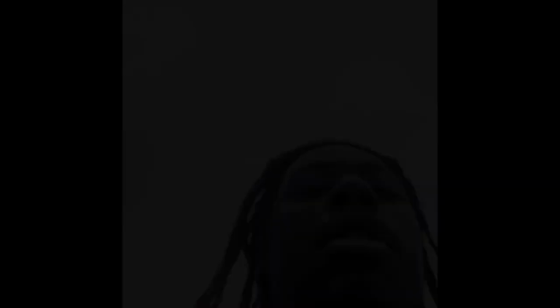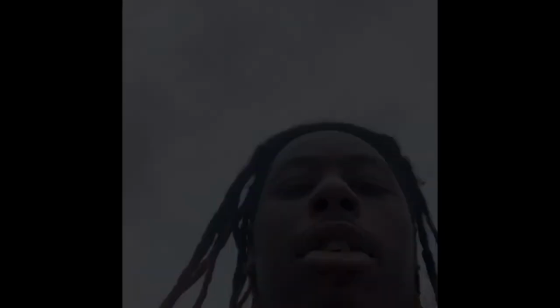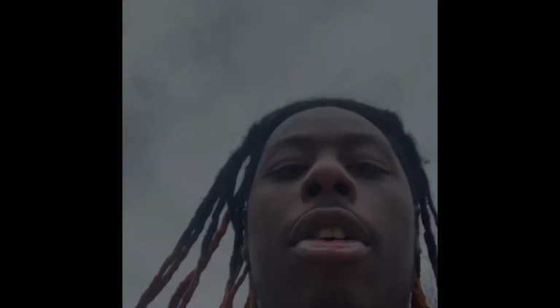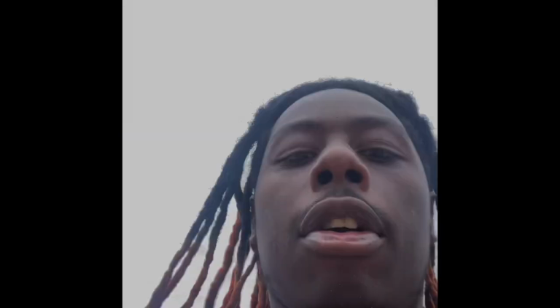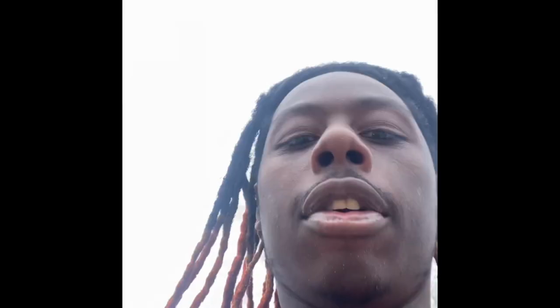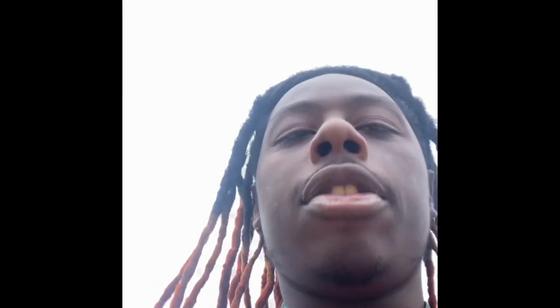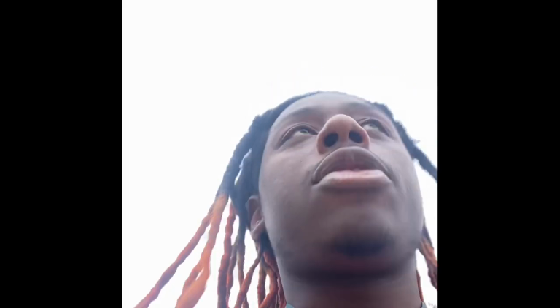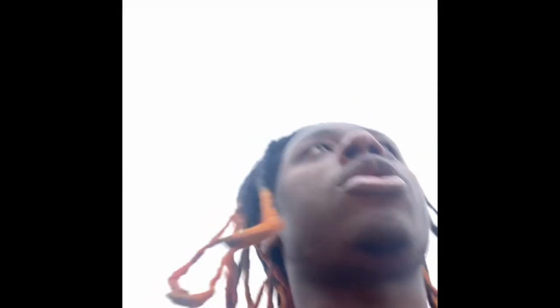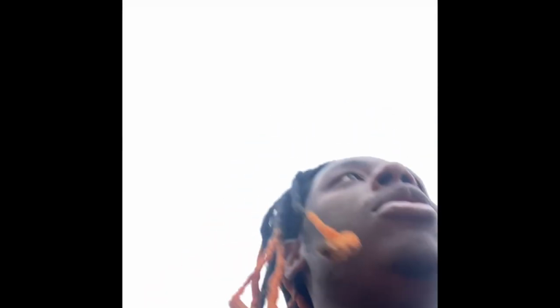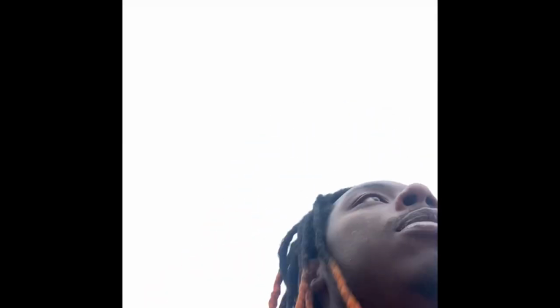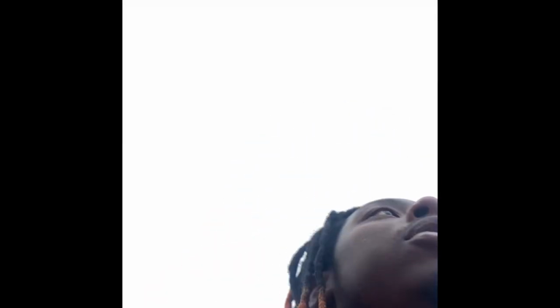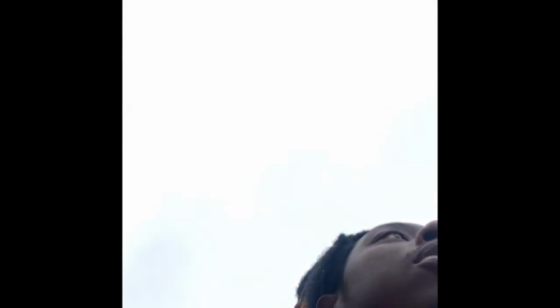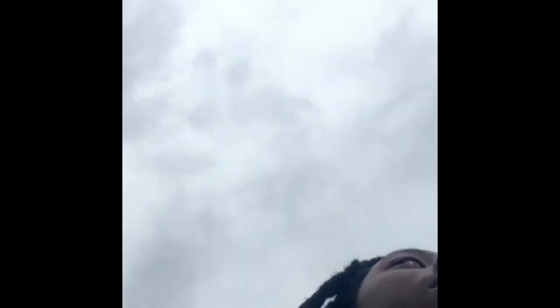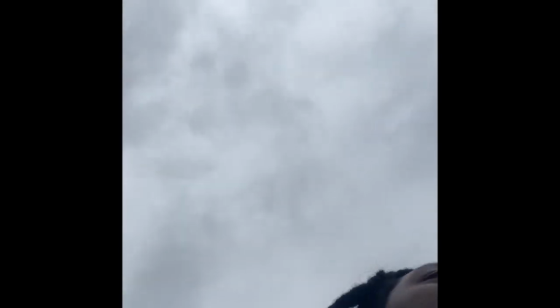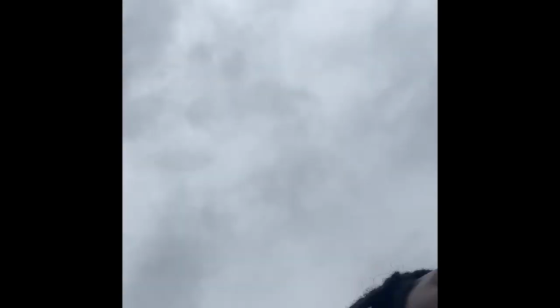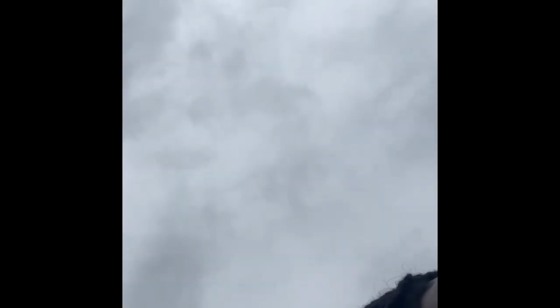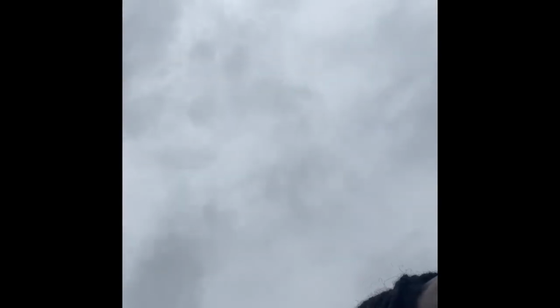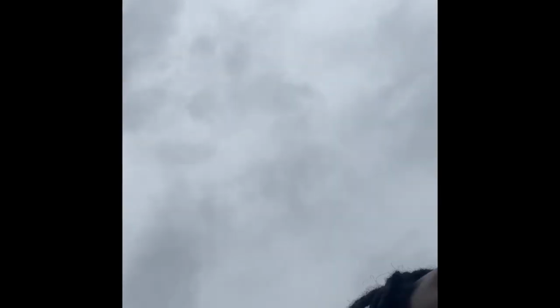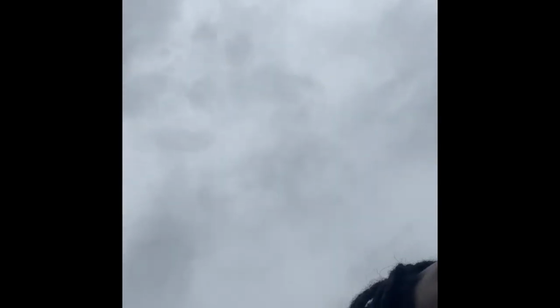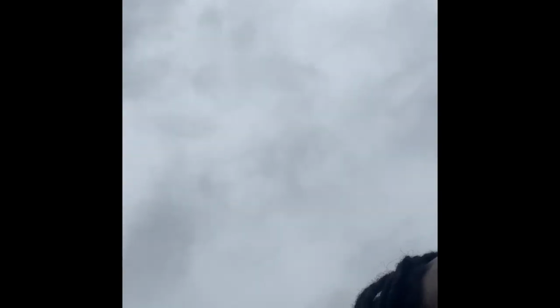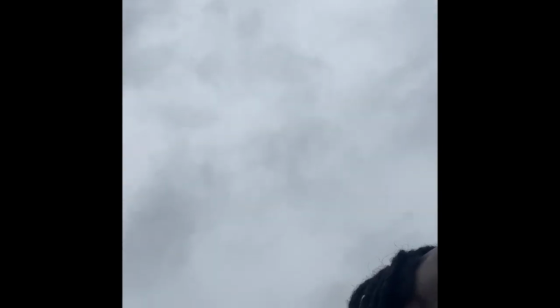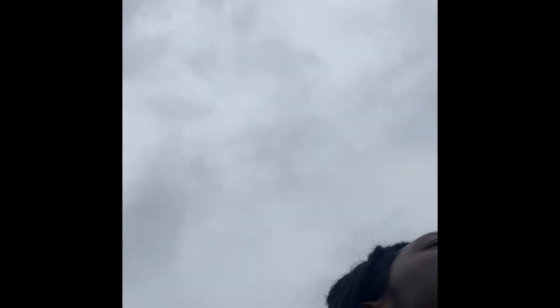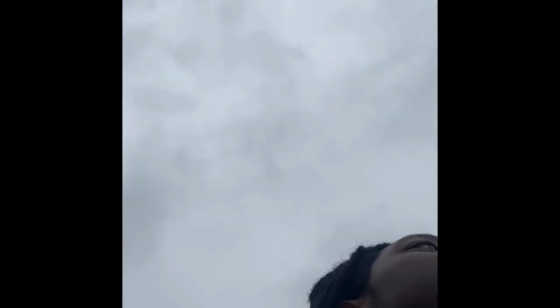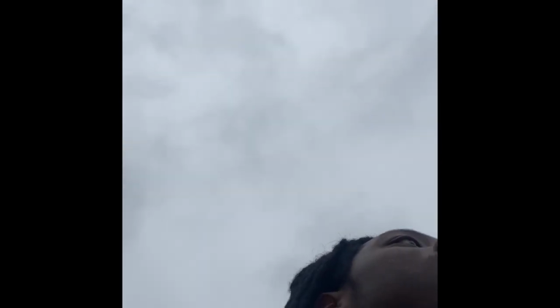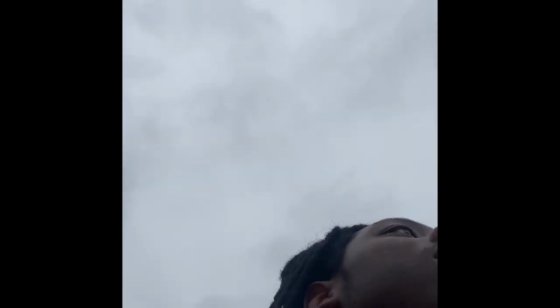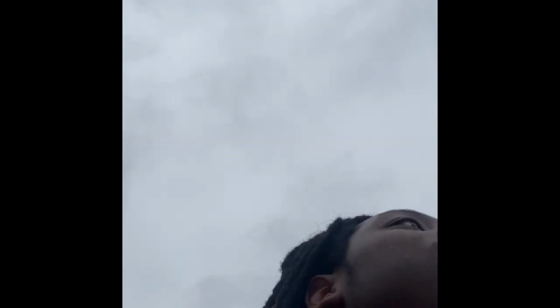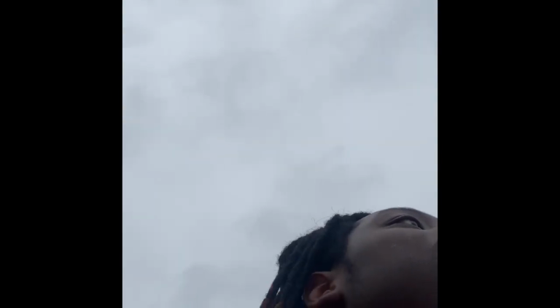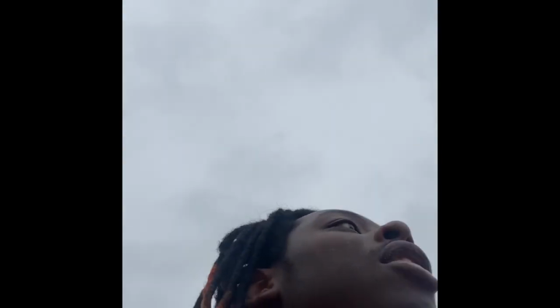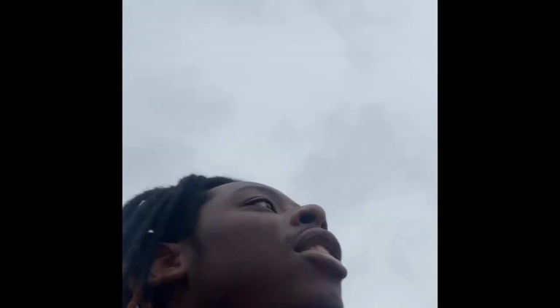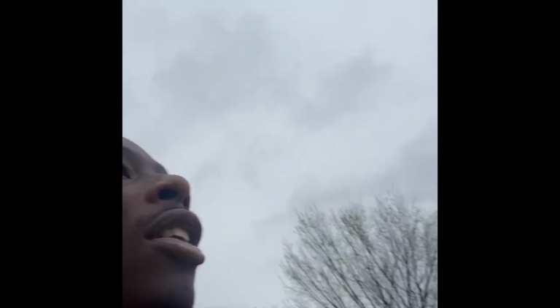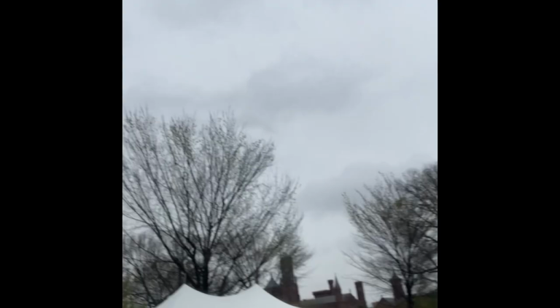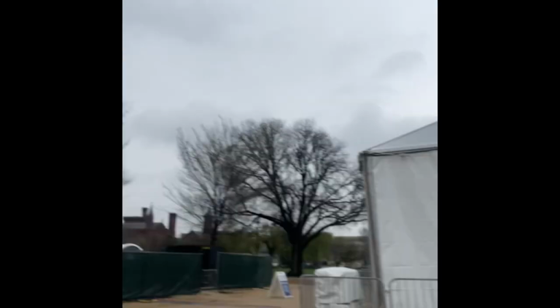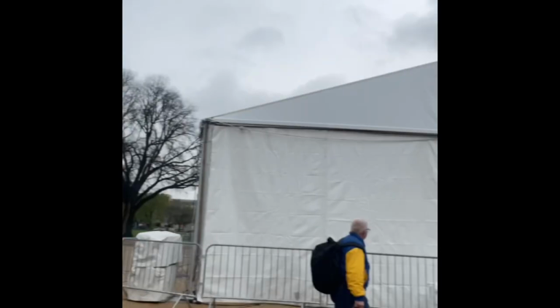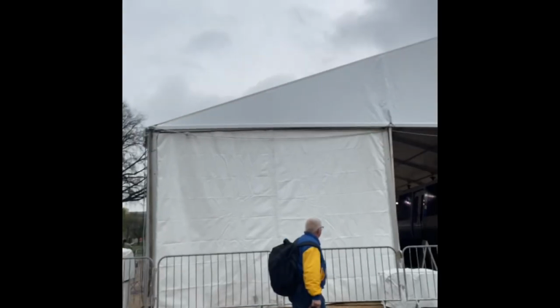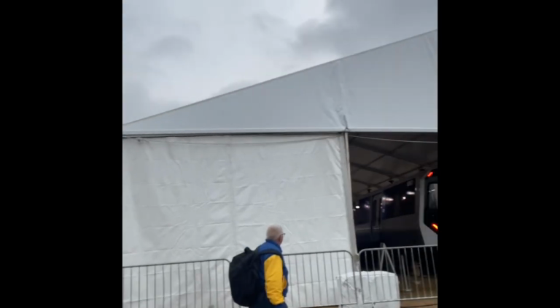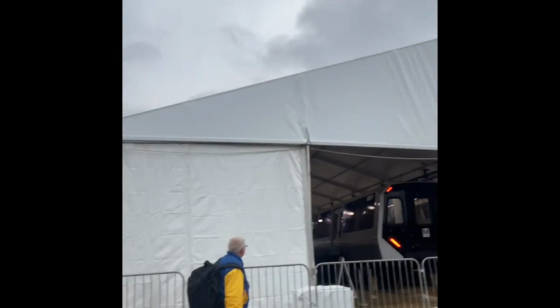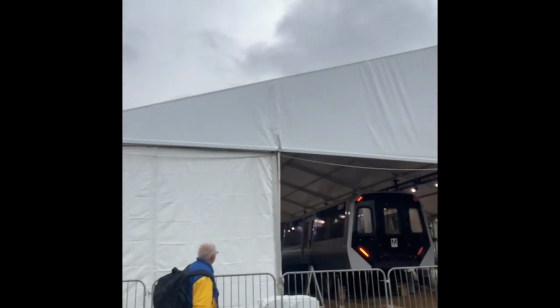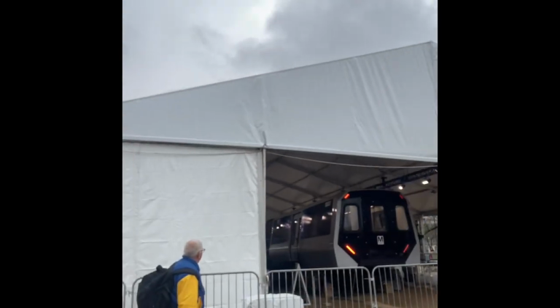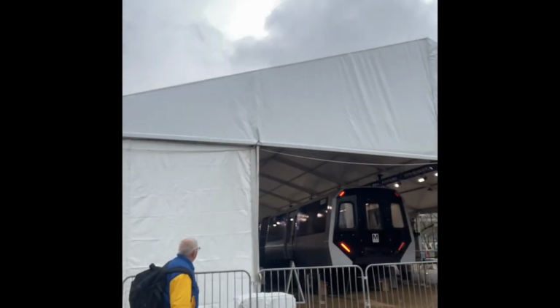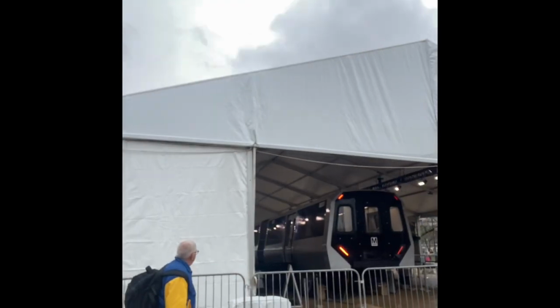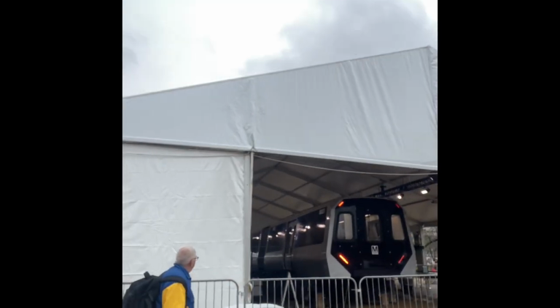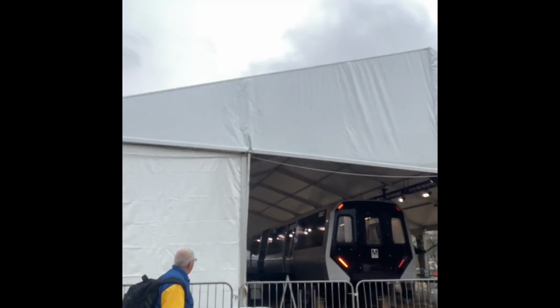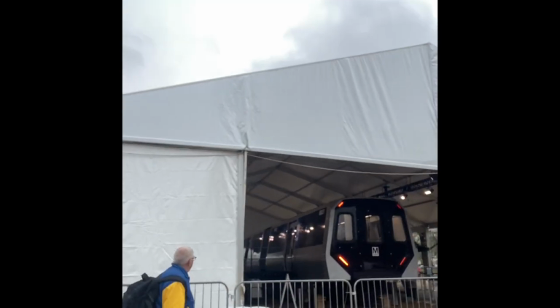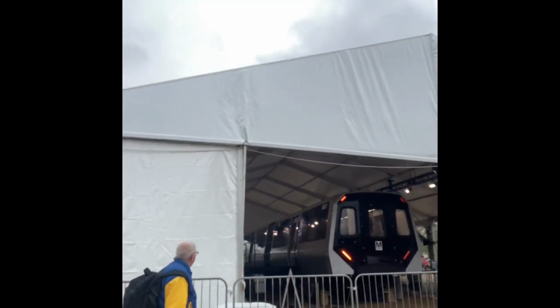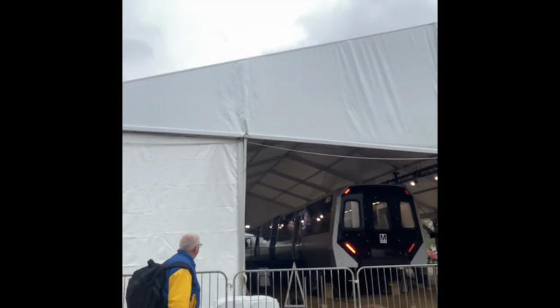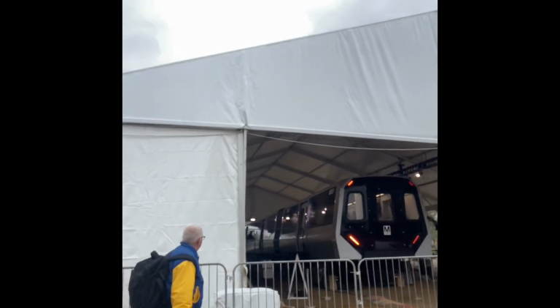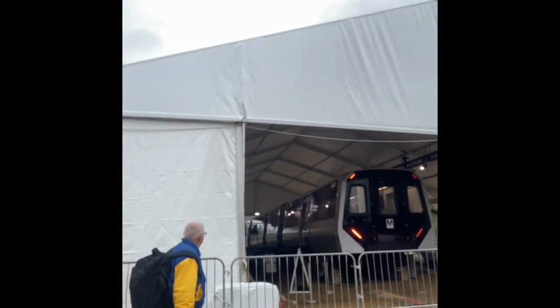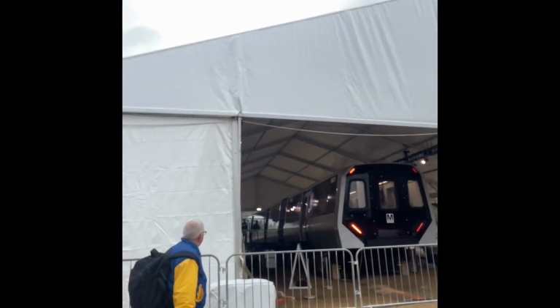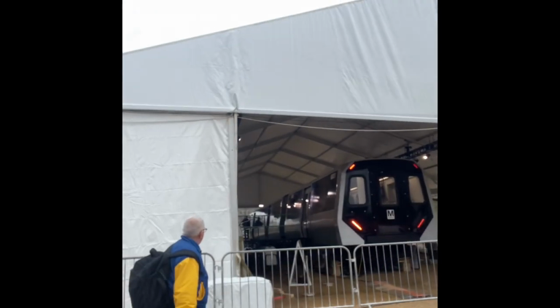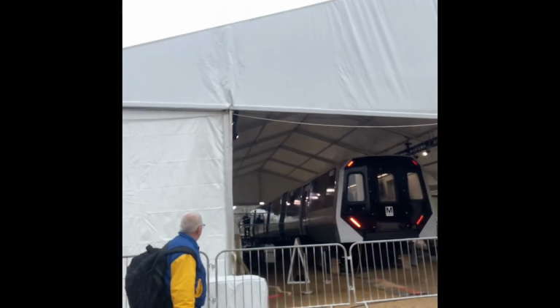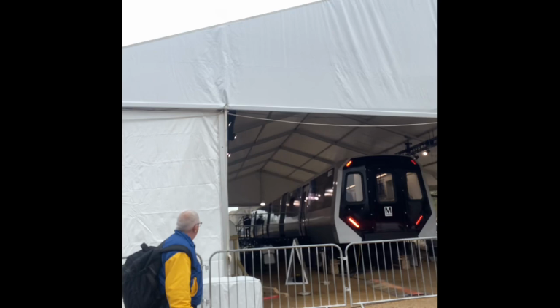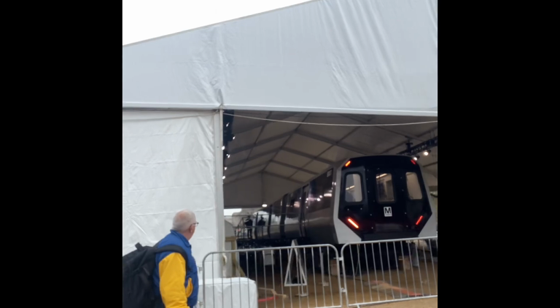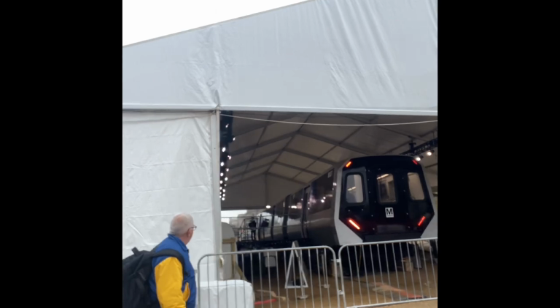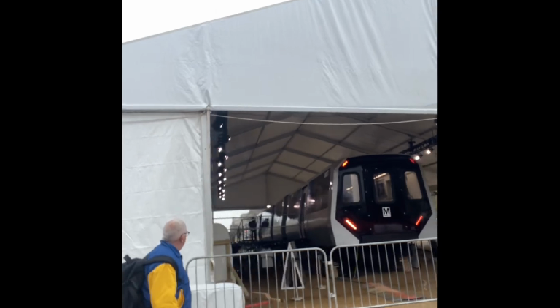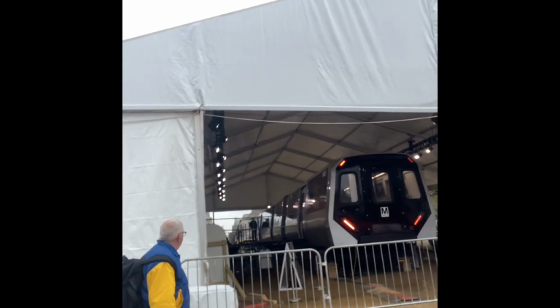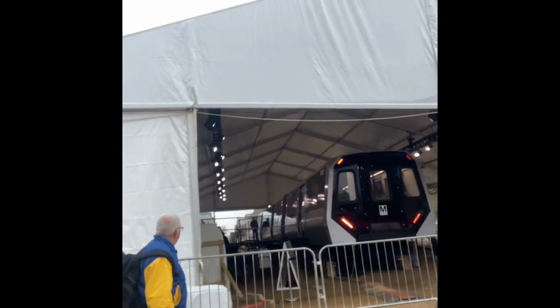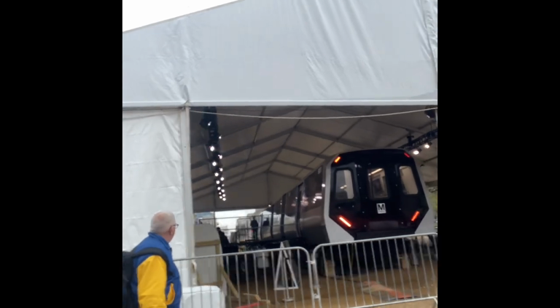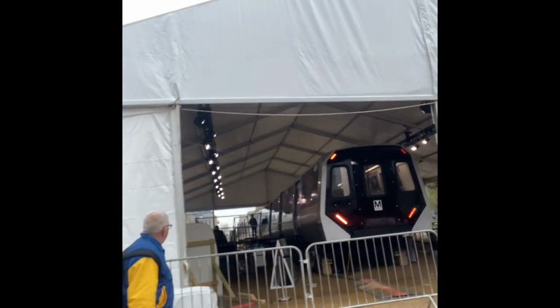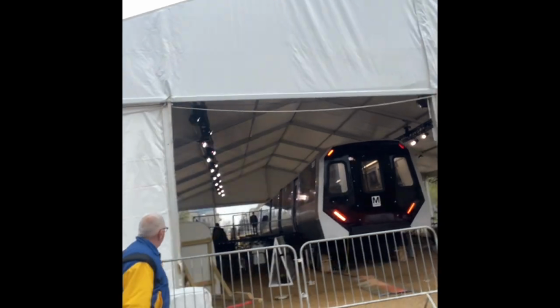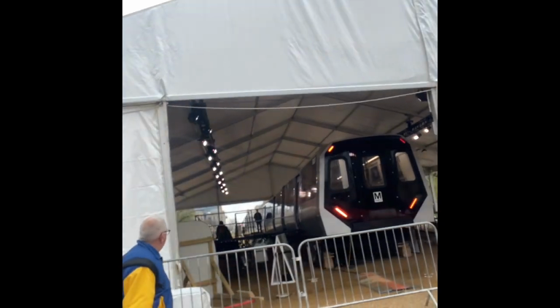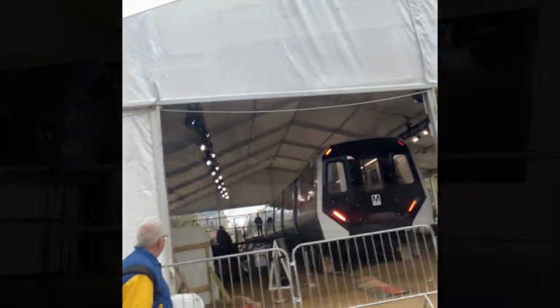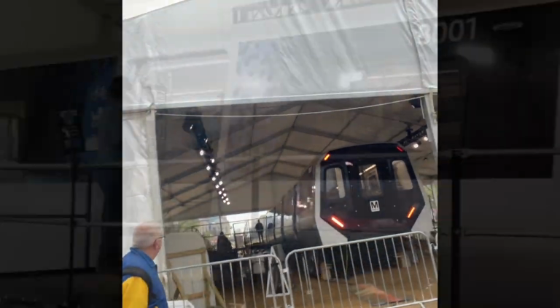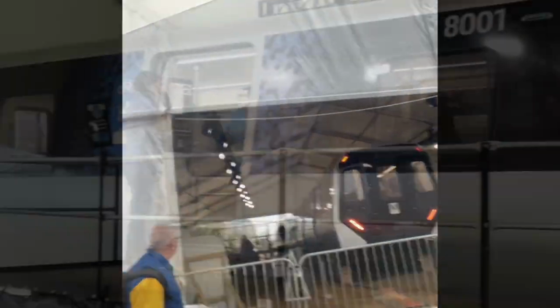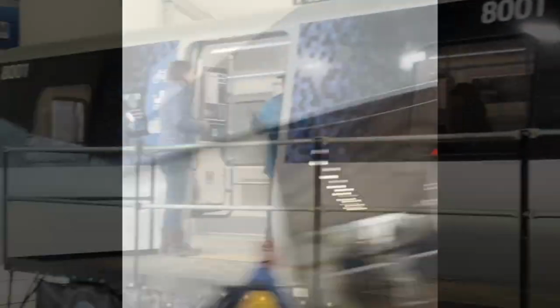So we're currently at Smithsonian and there goes the new train. Can't wait to see it. Let's go.